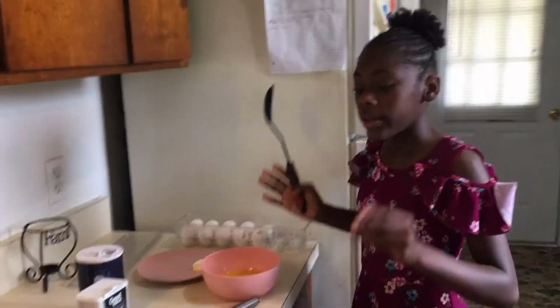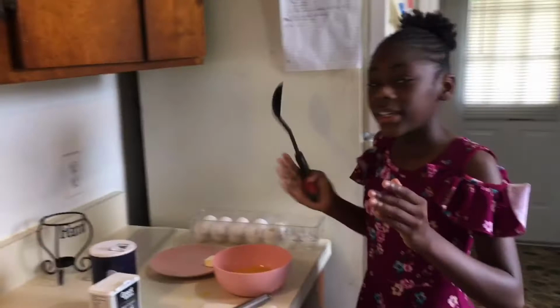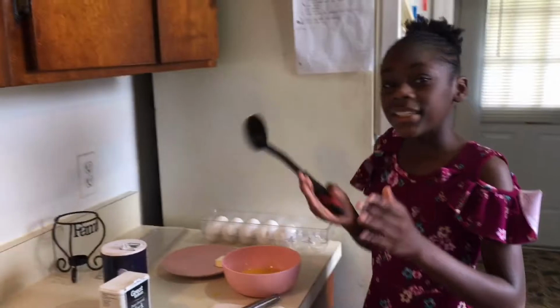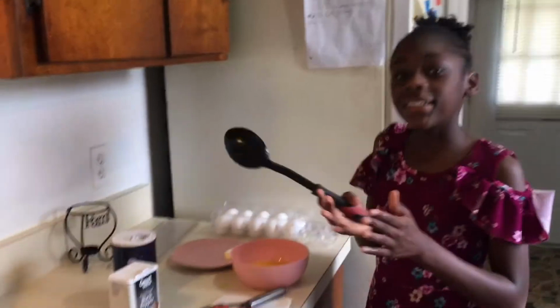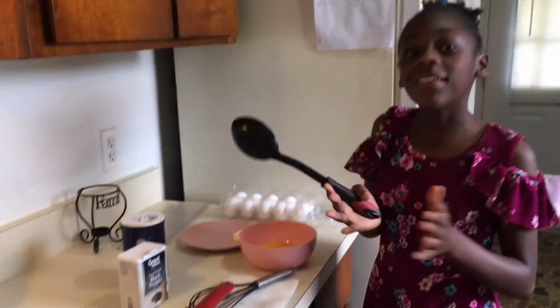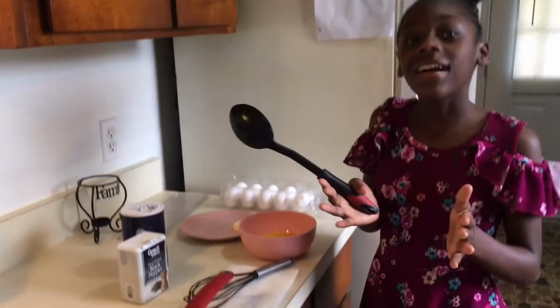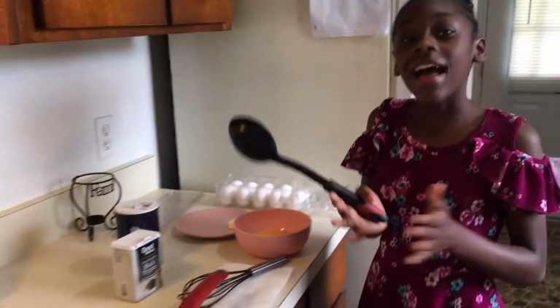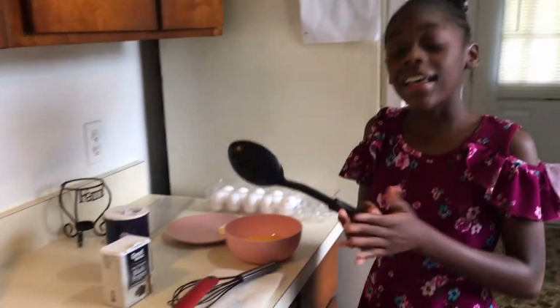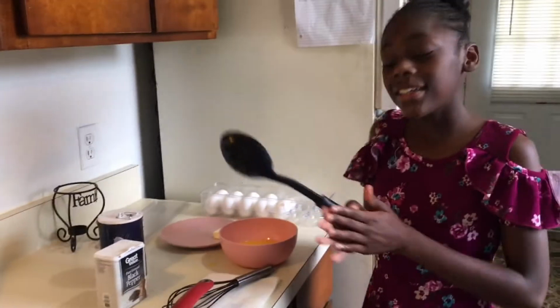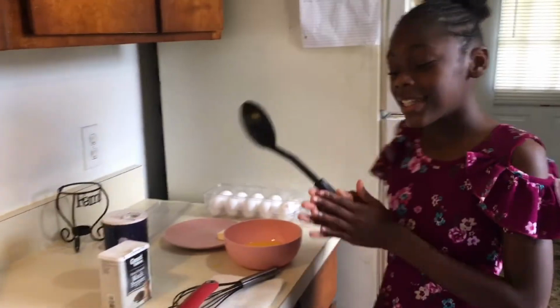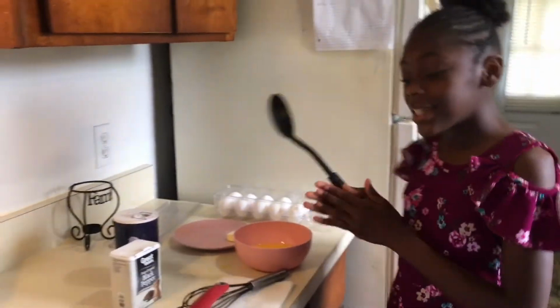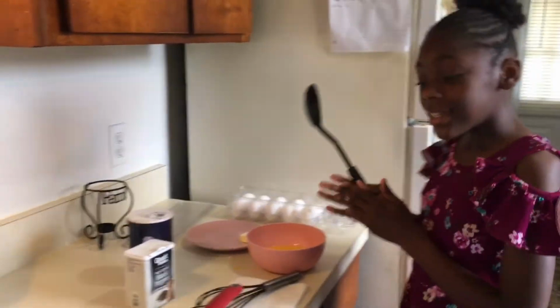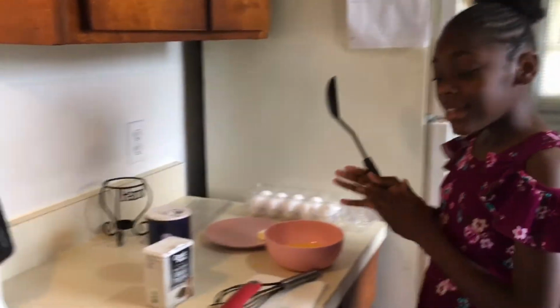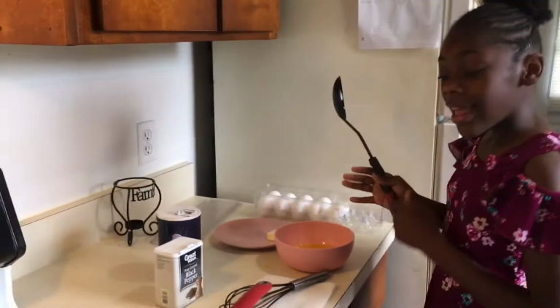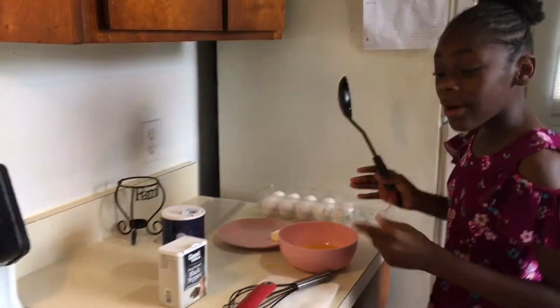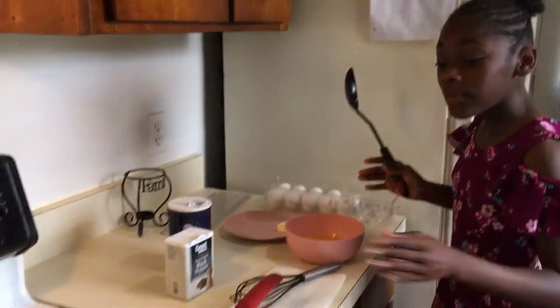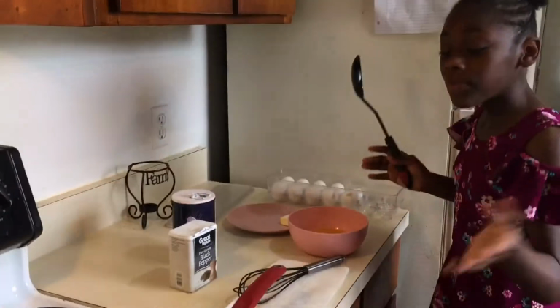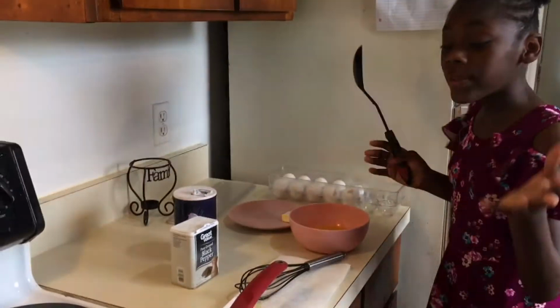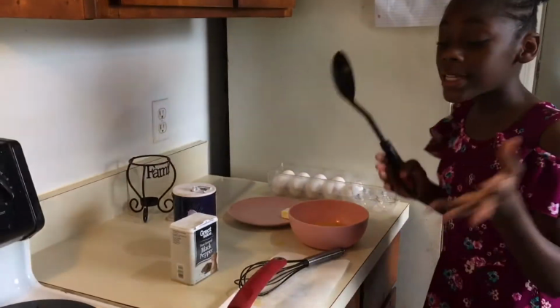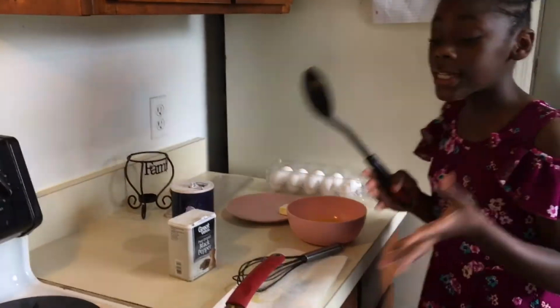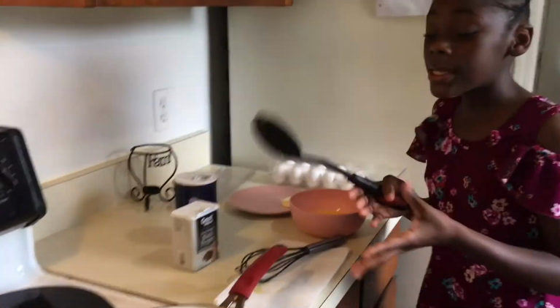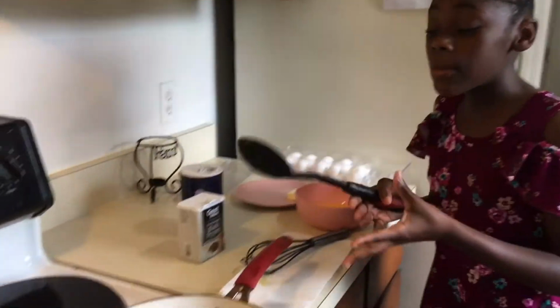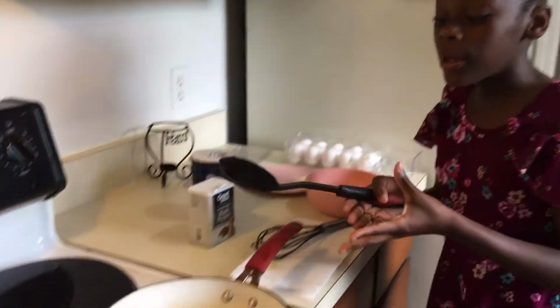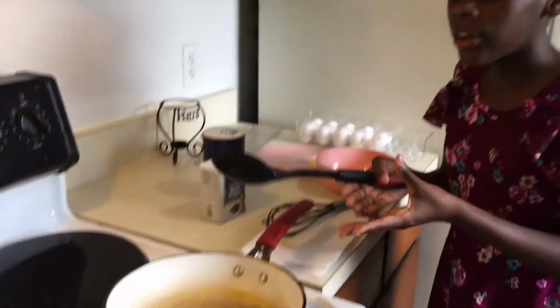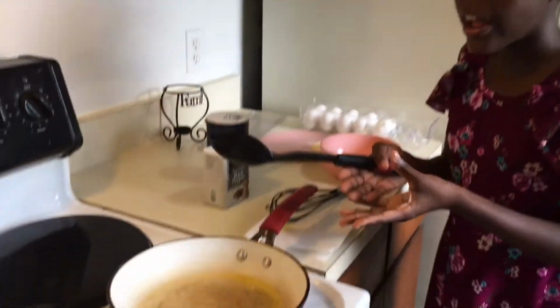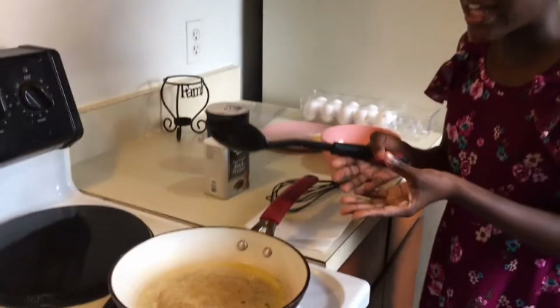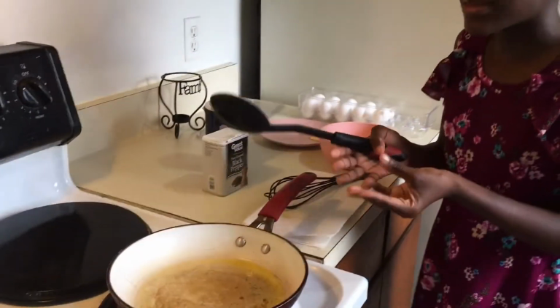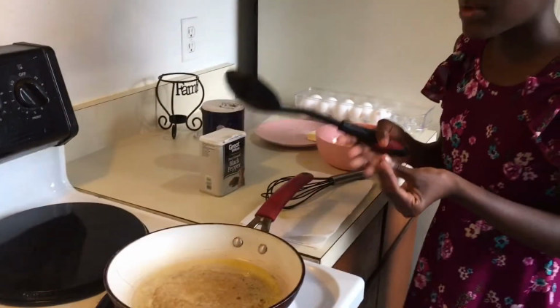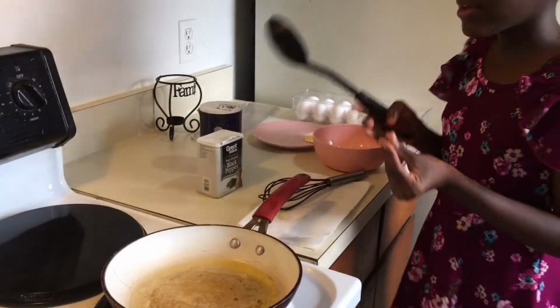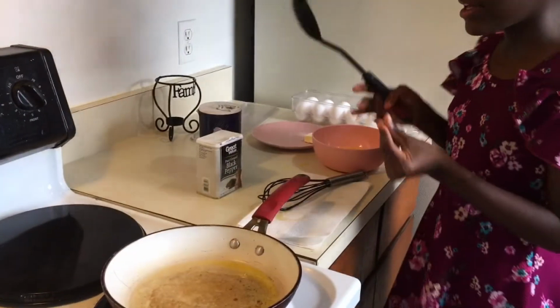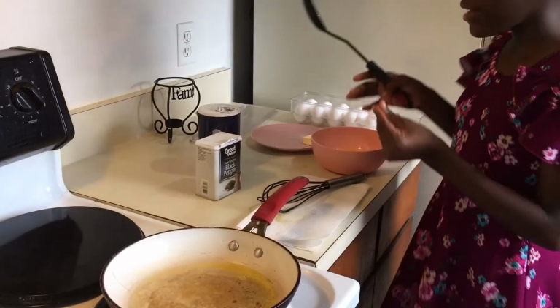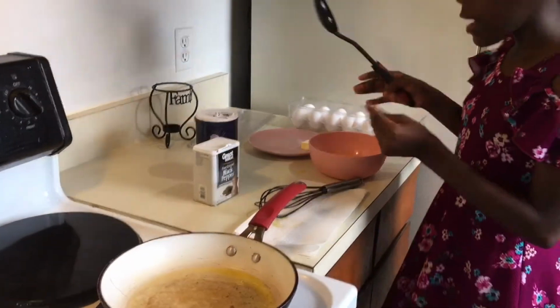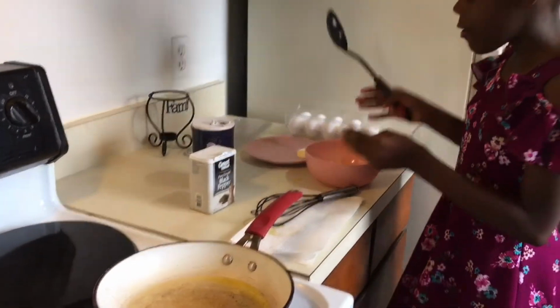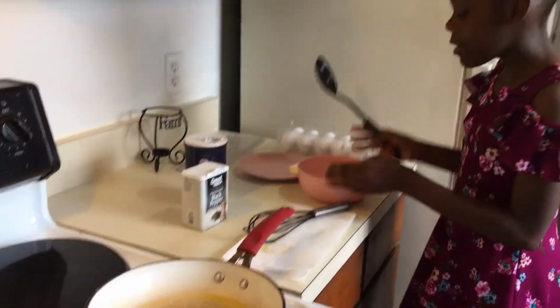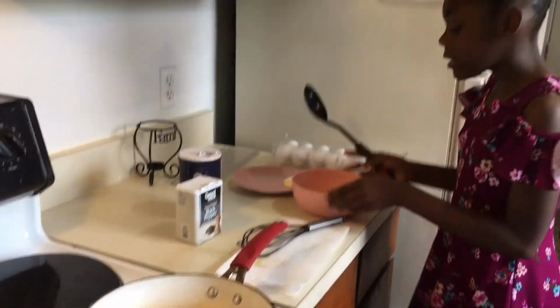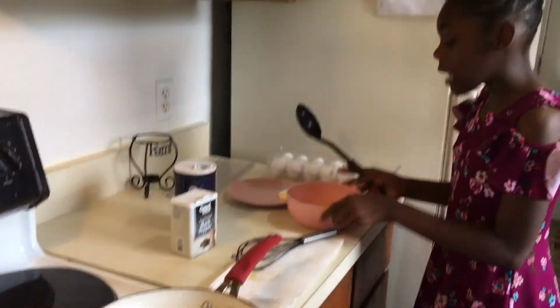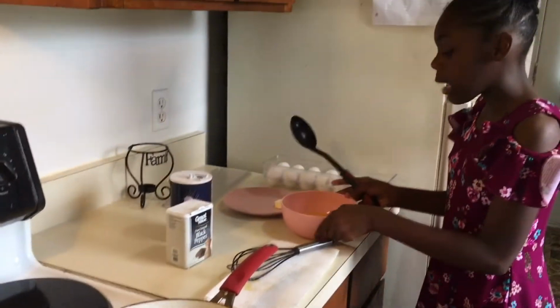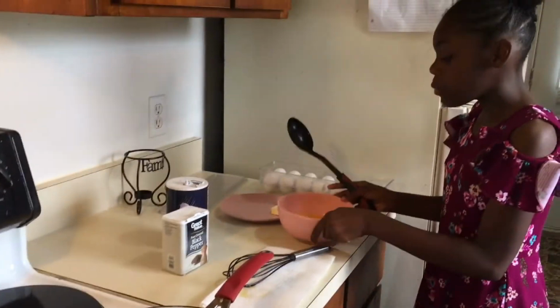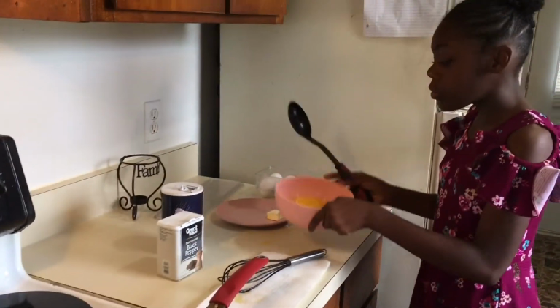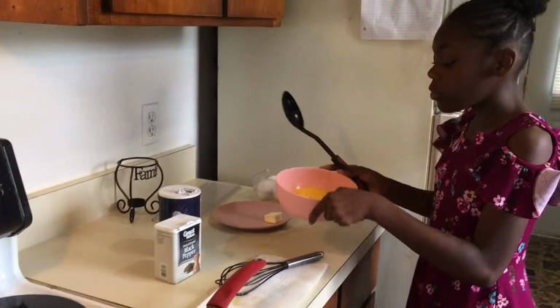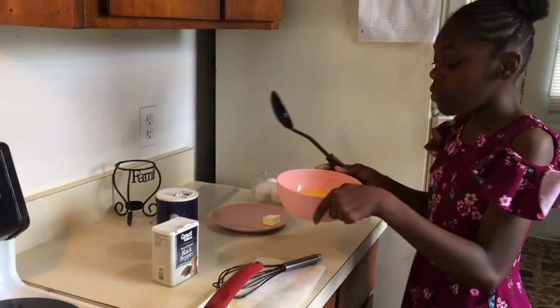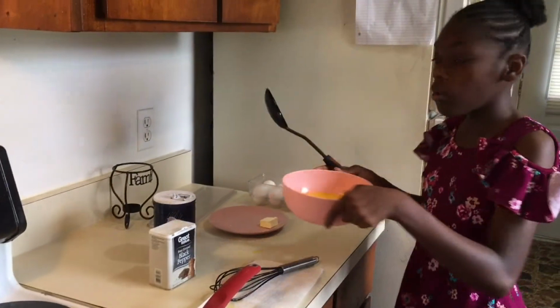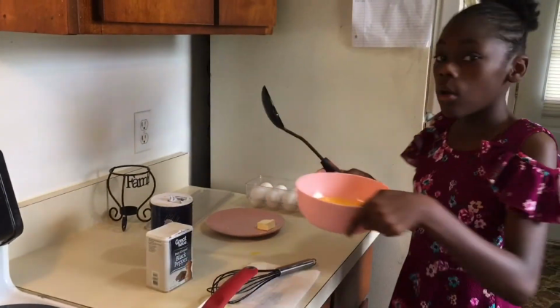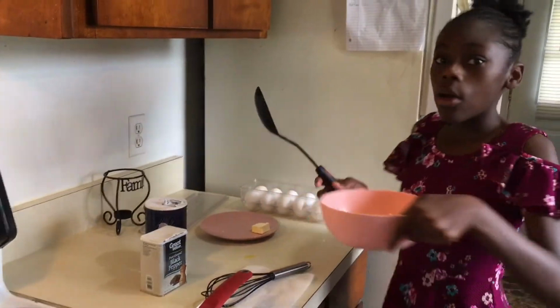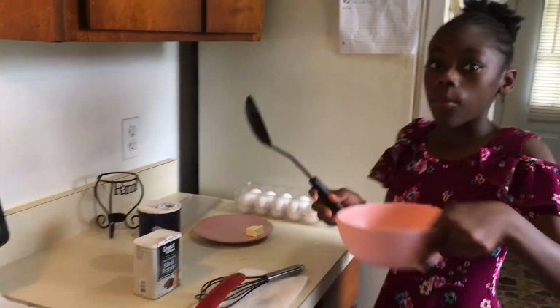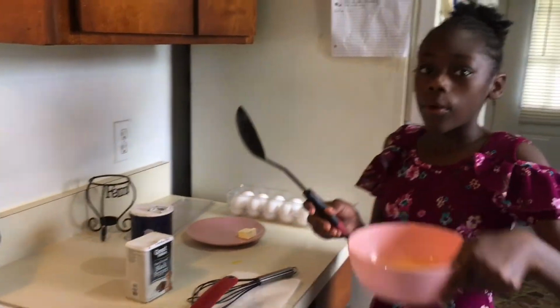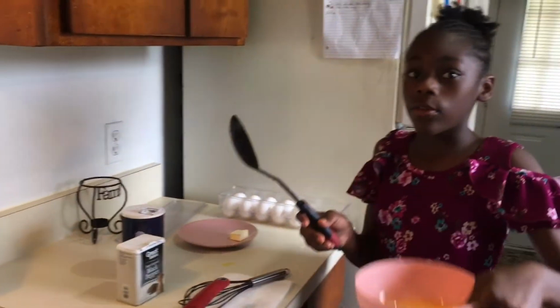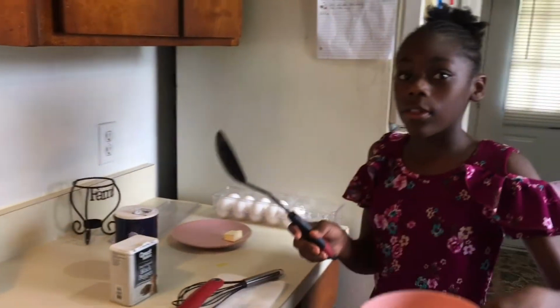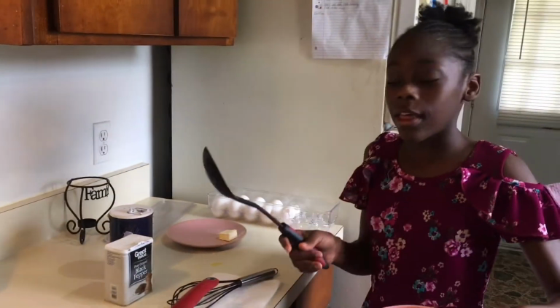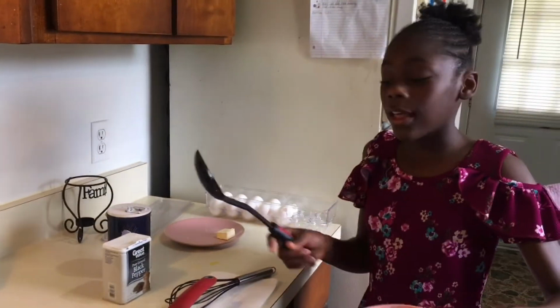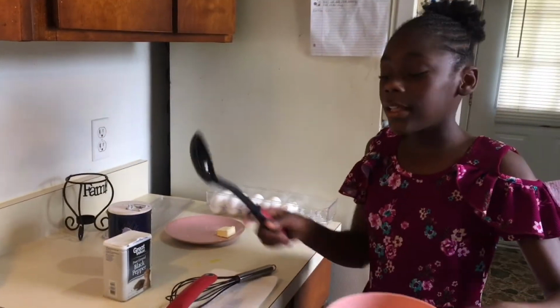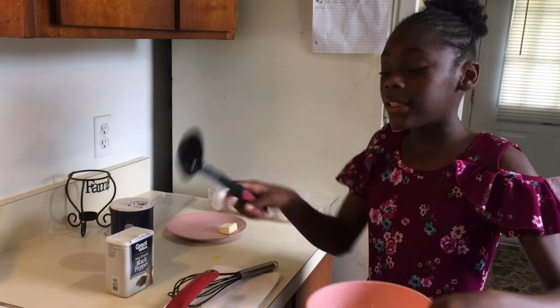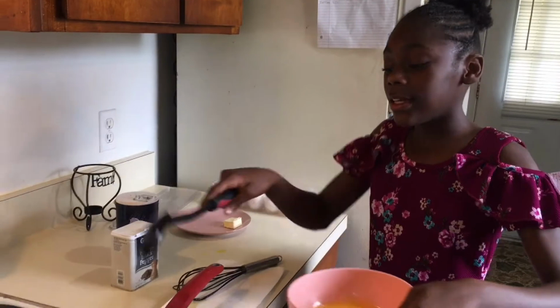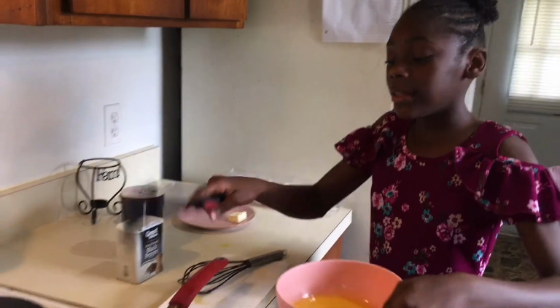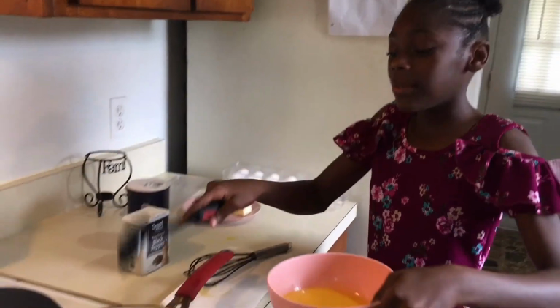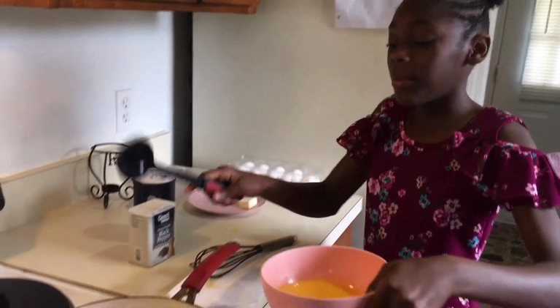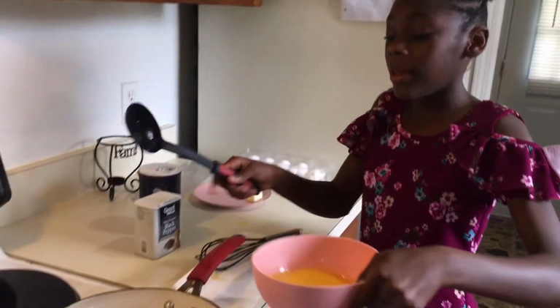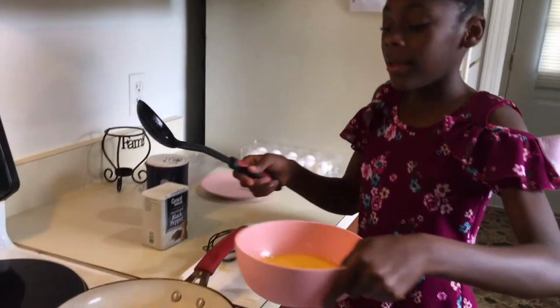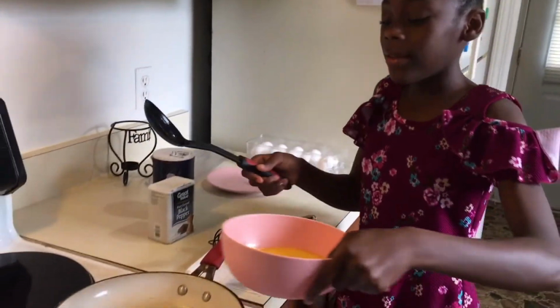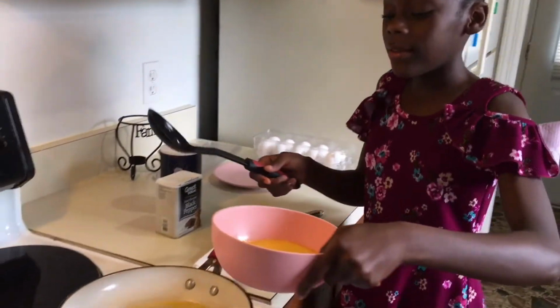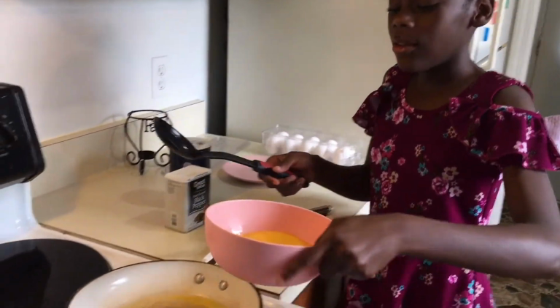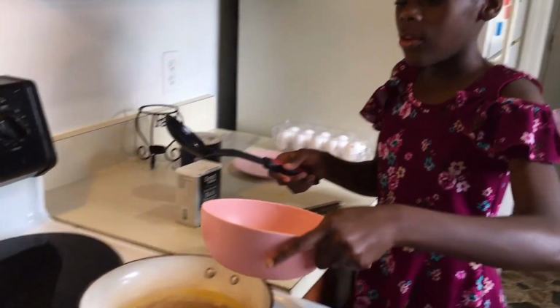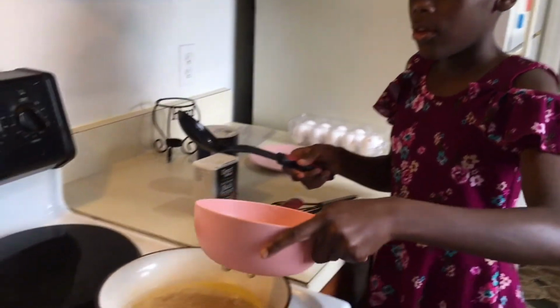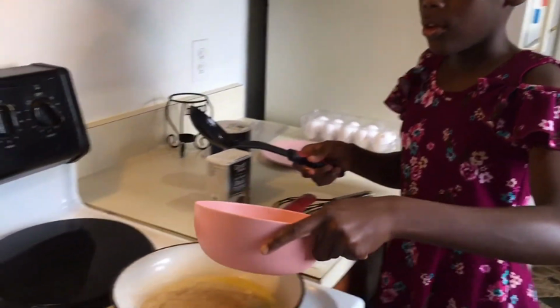So guys, now since the butter has melted, now it's time to pour the eggs in the pan.